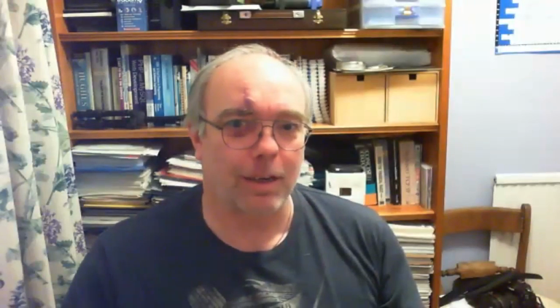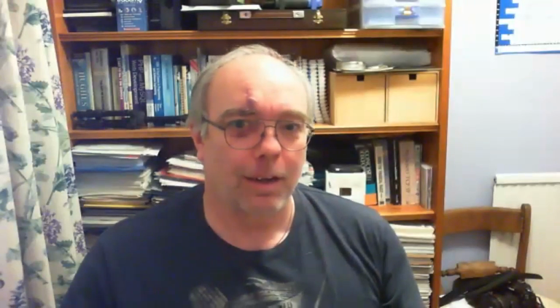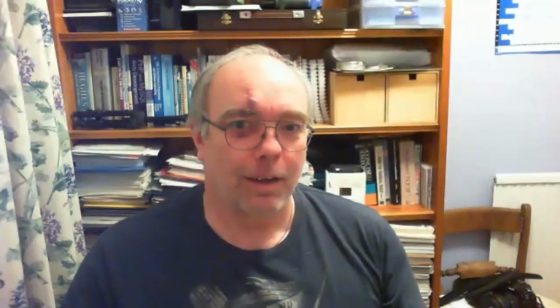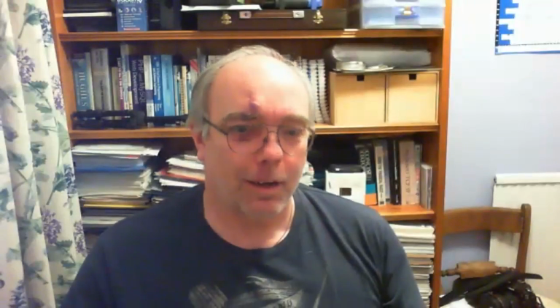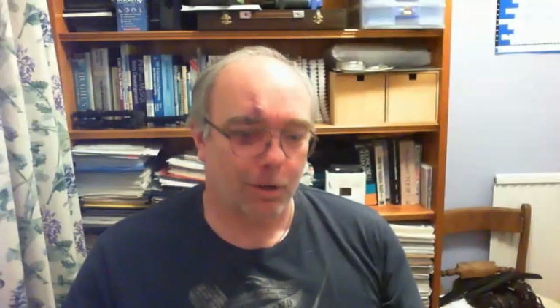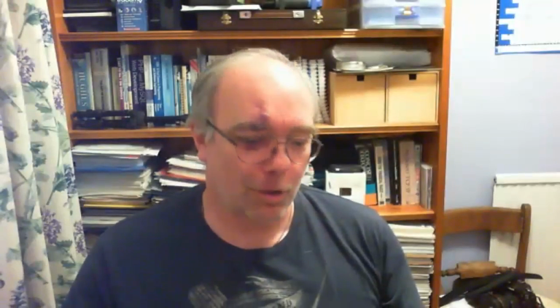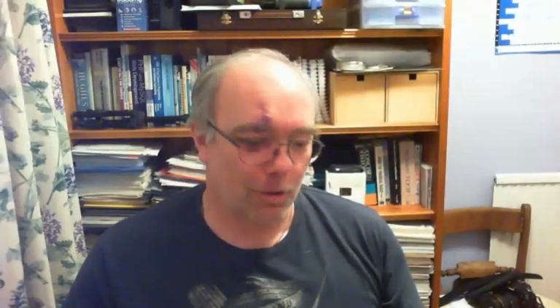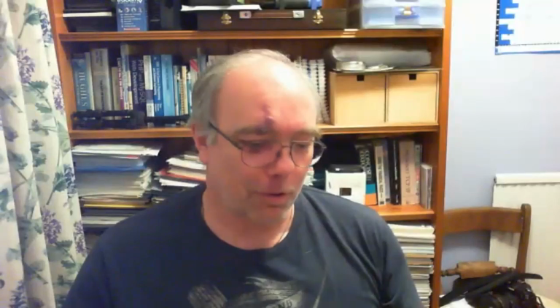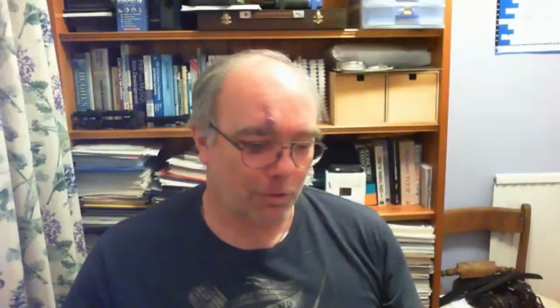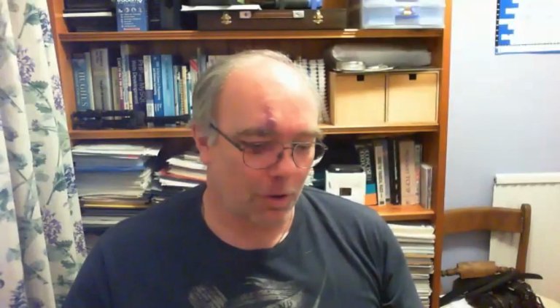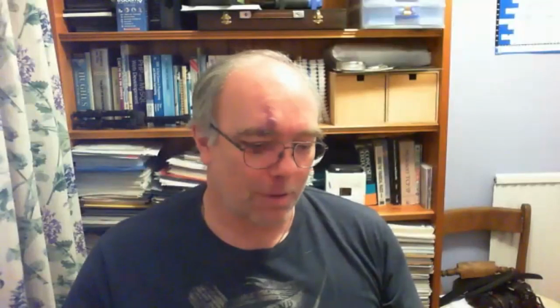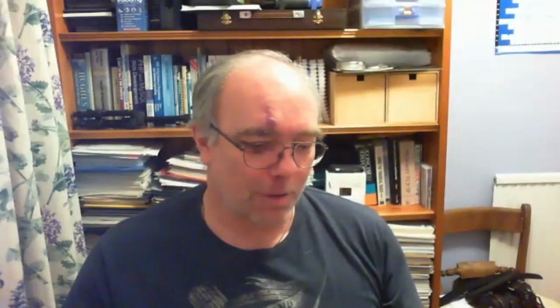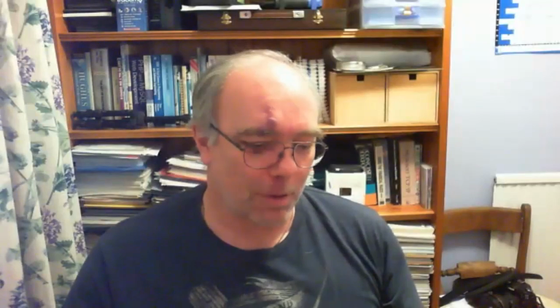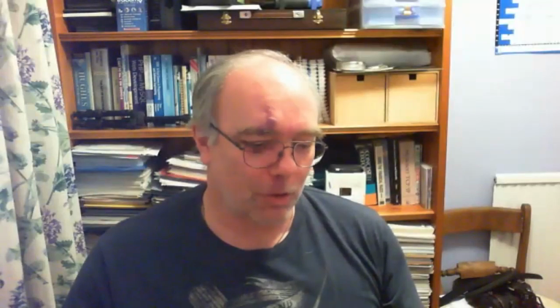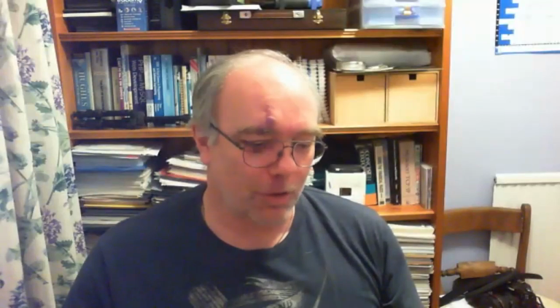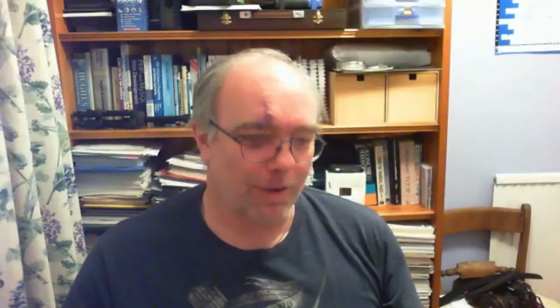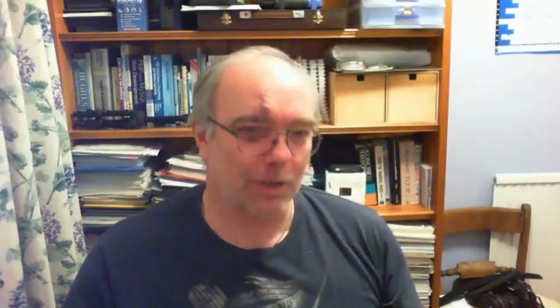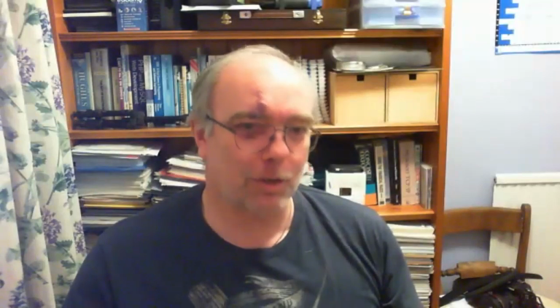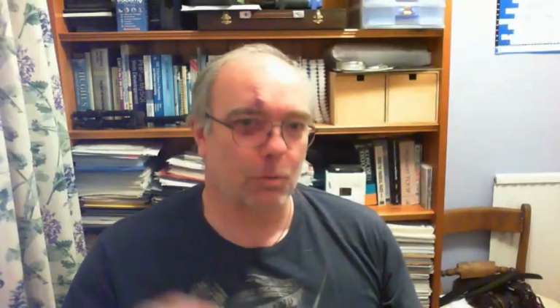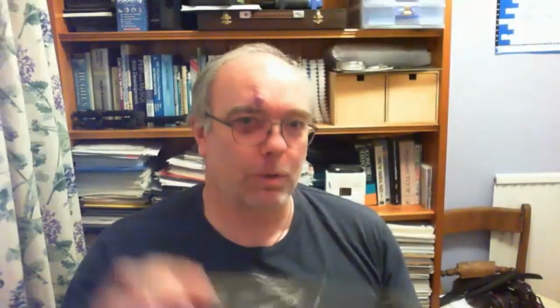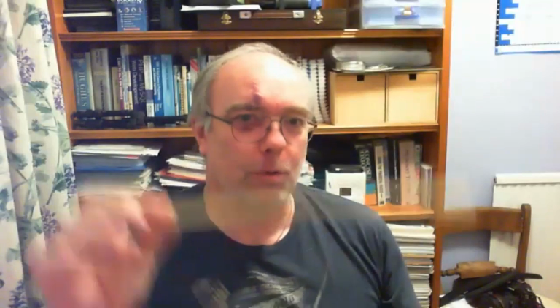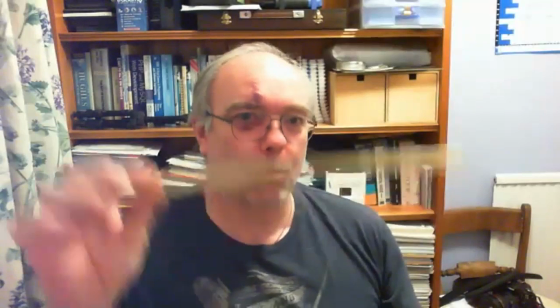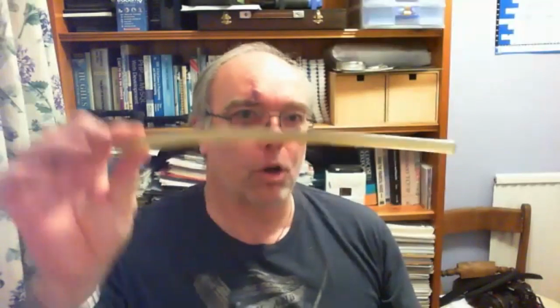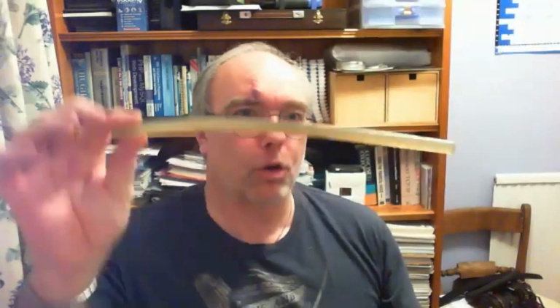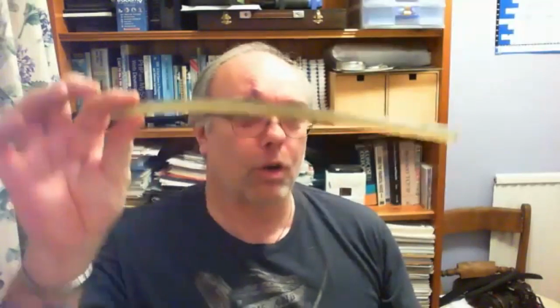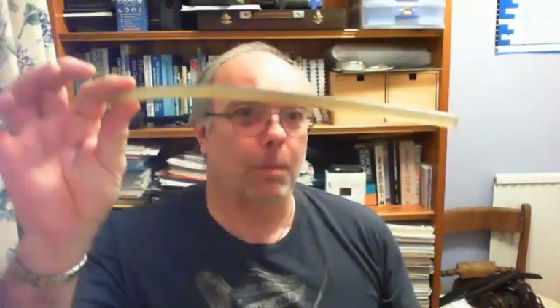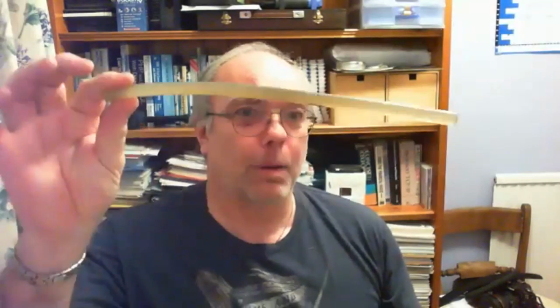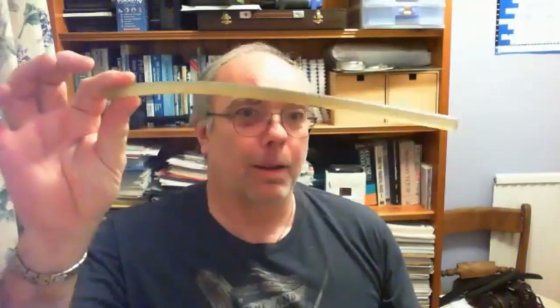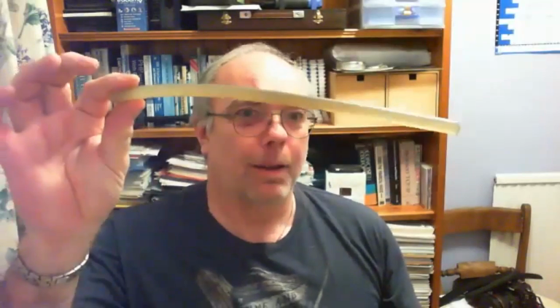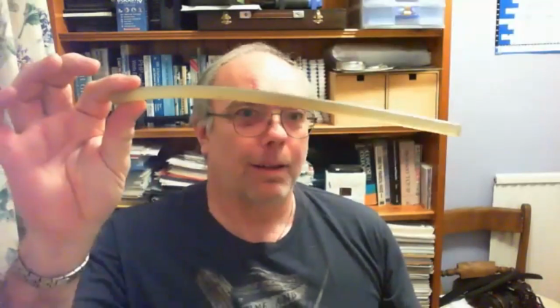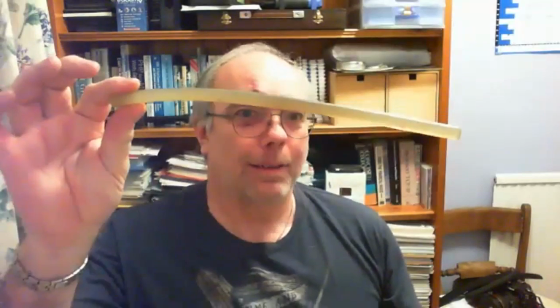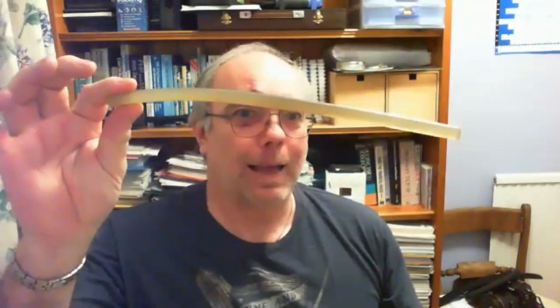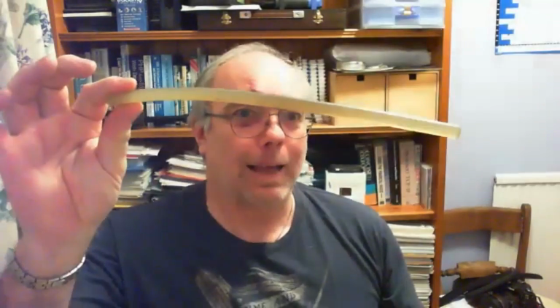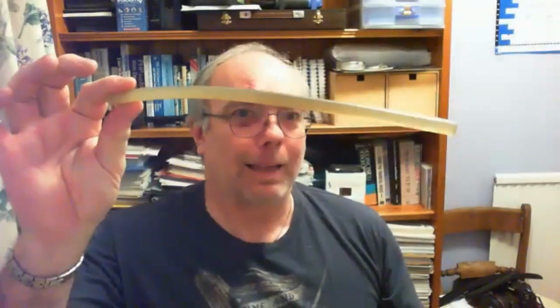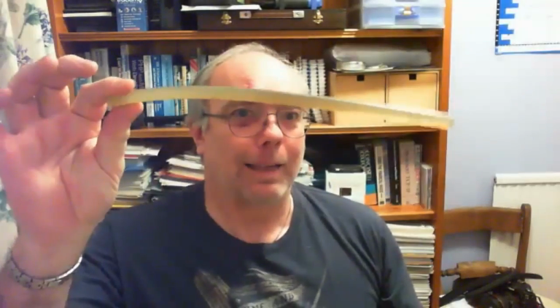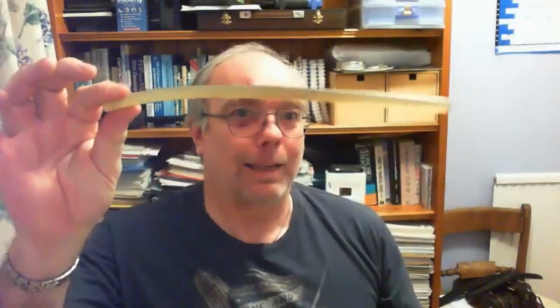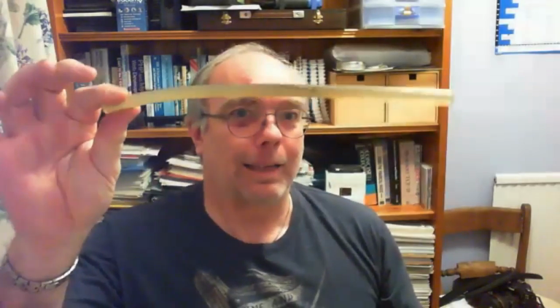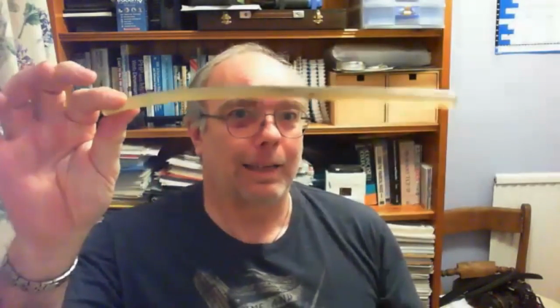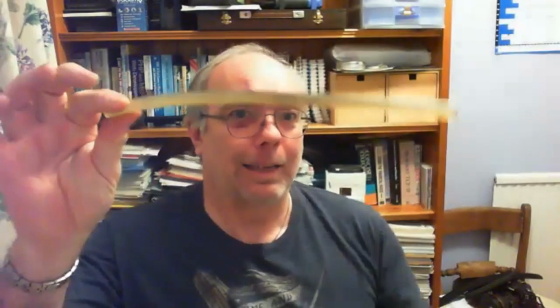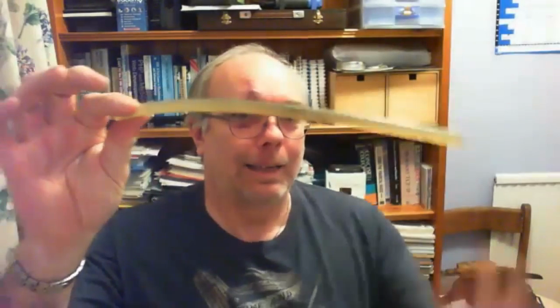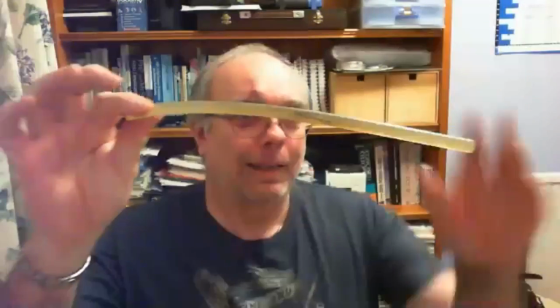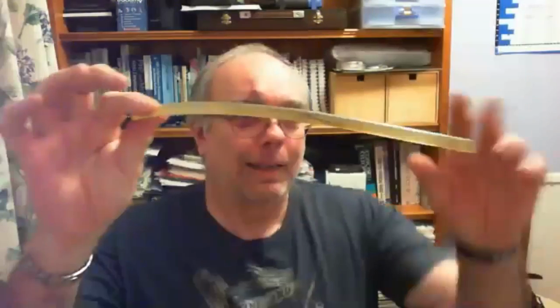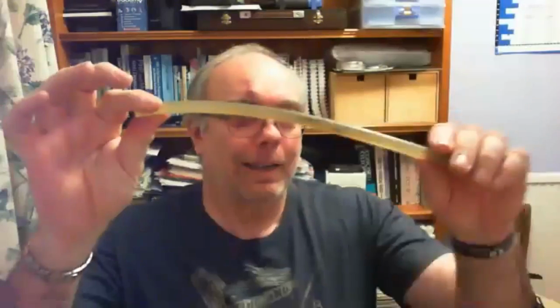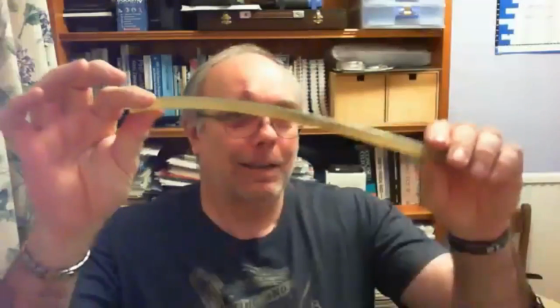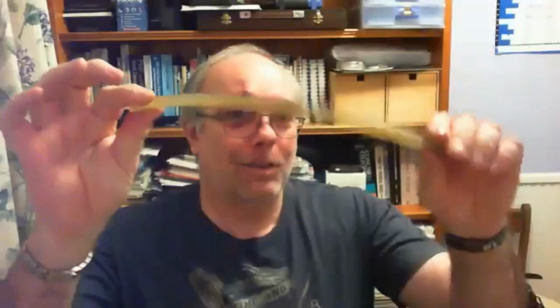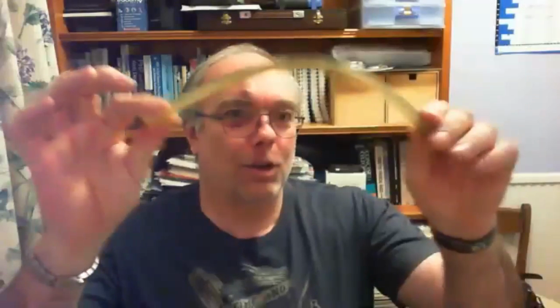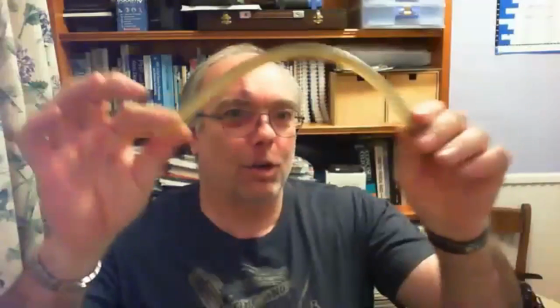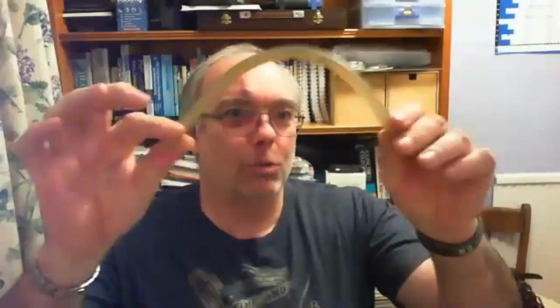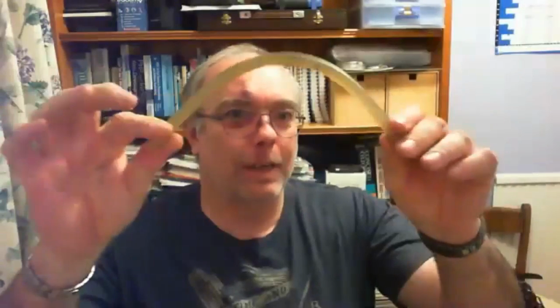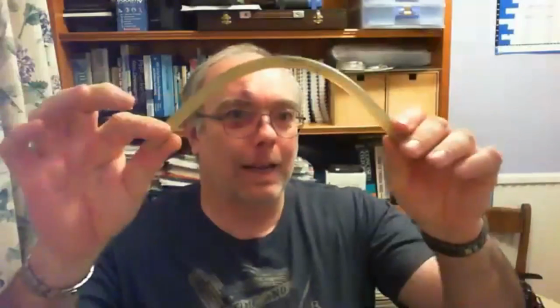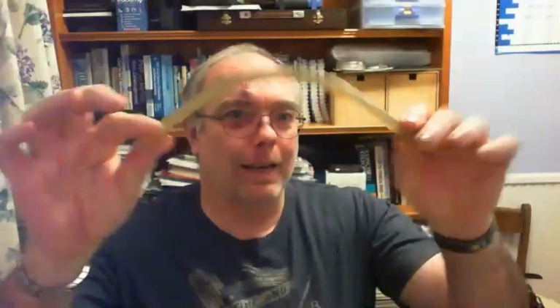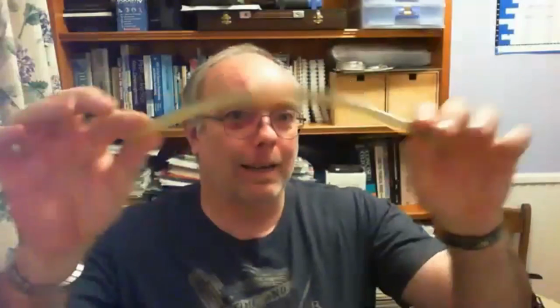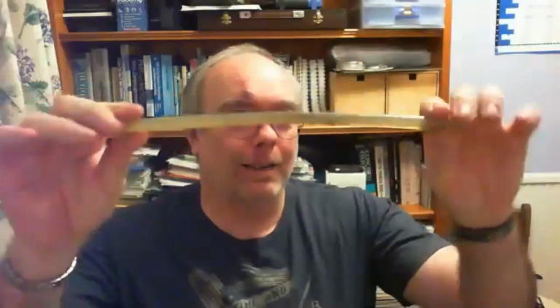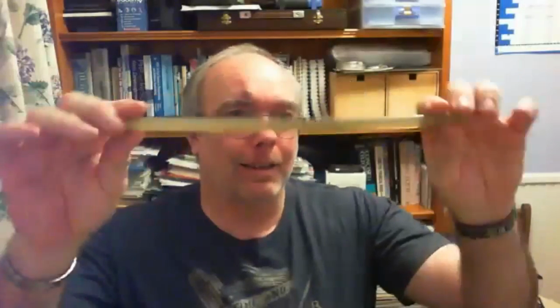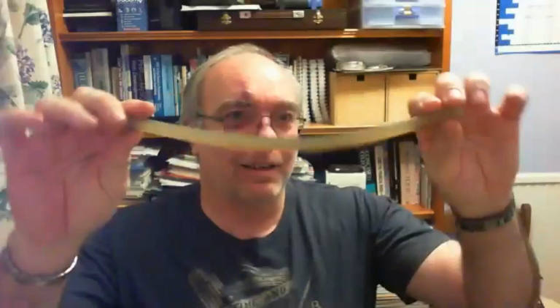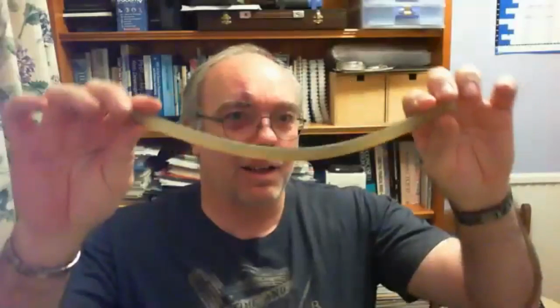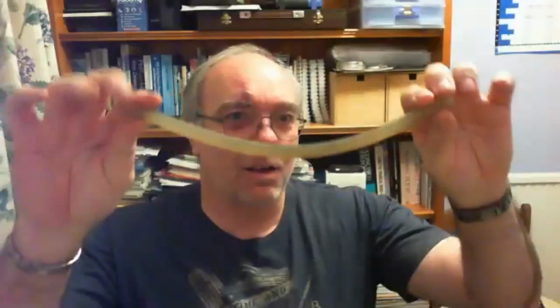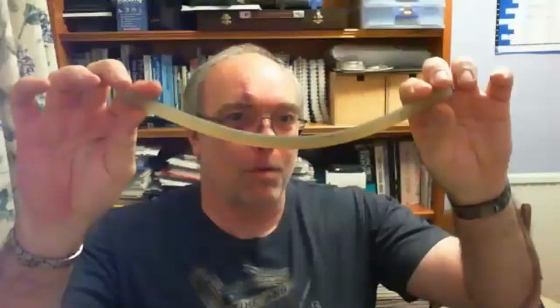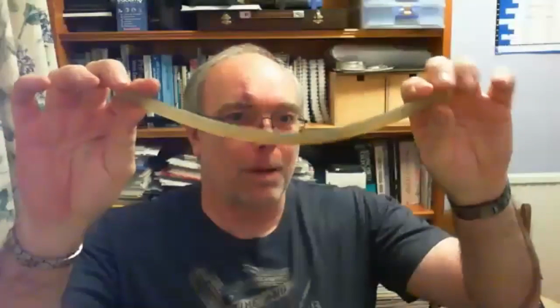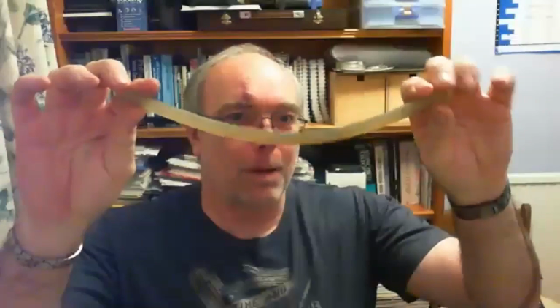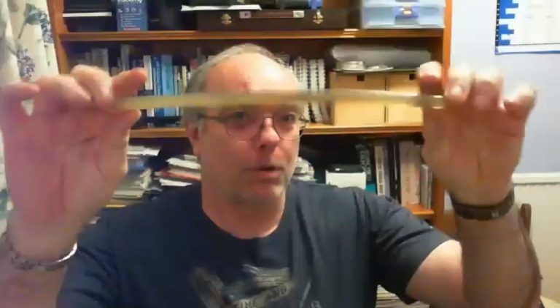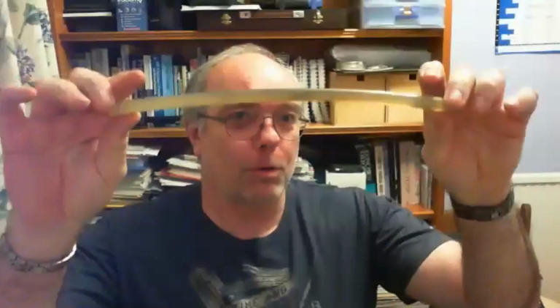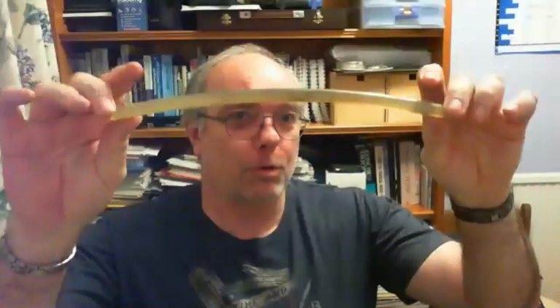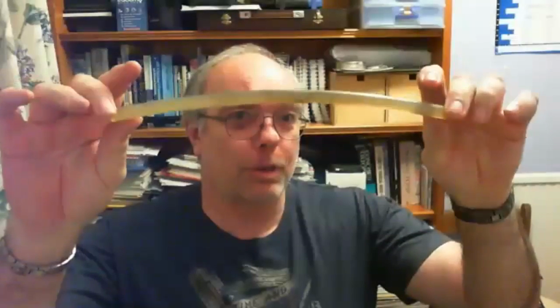I'll show you my most advanced tool in the workshop — that. That's a glue stick, a hot melt glue stick.